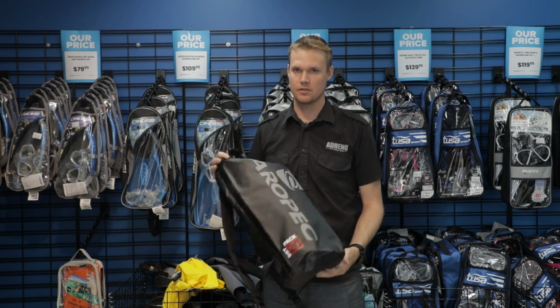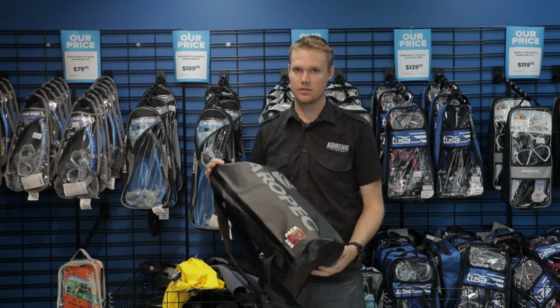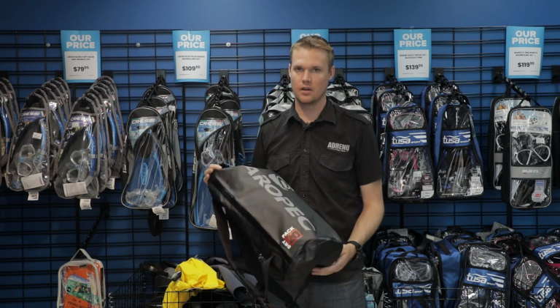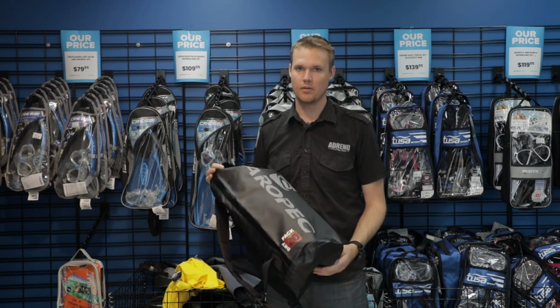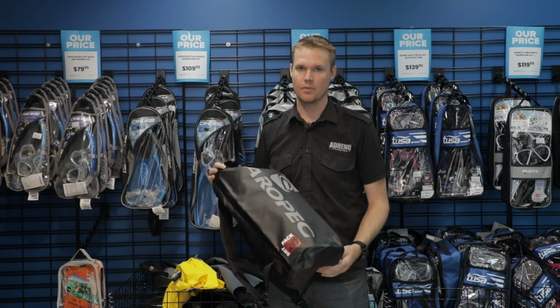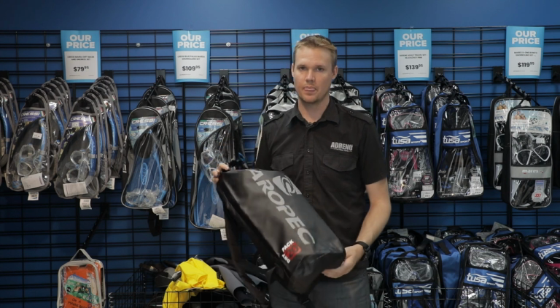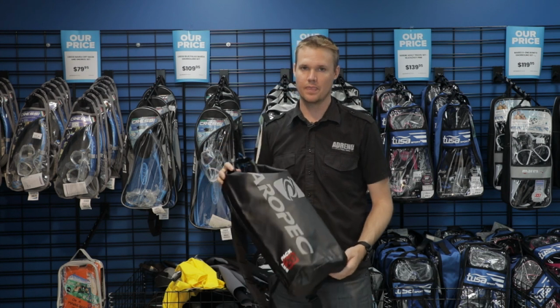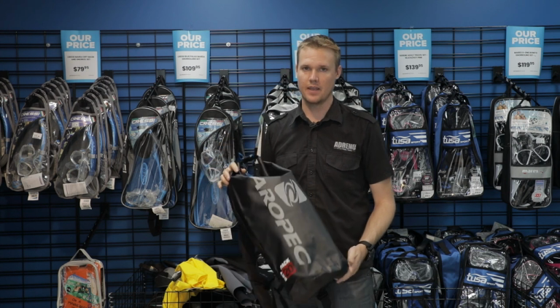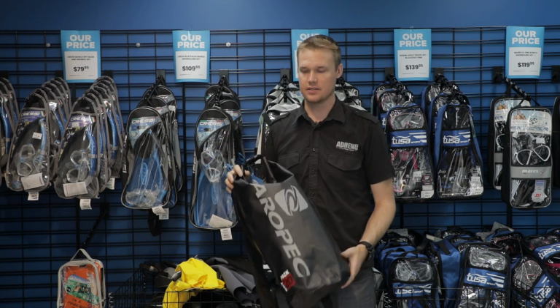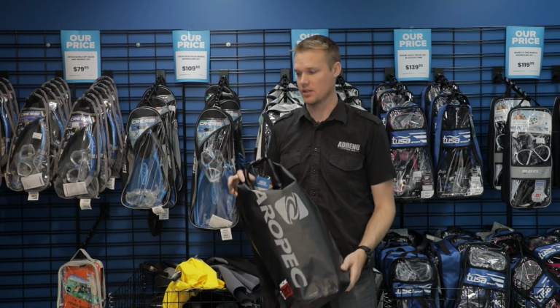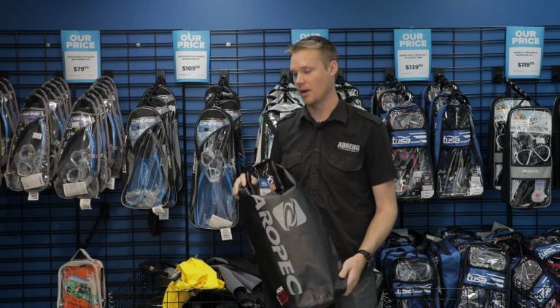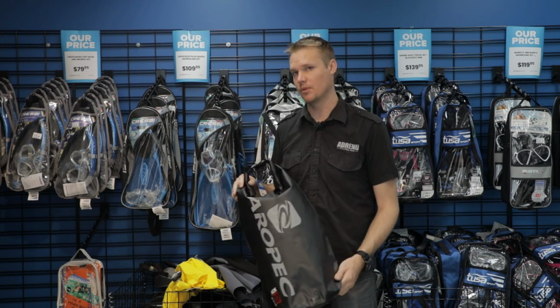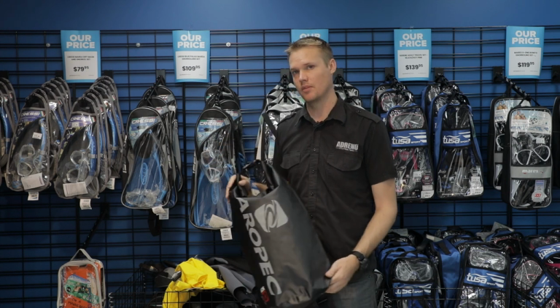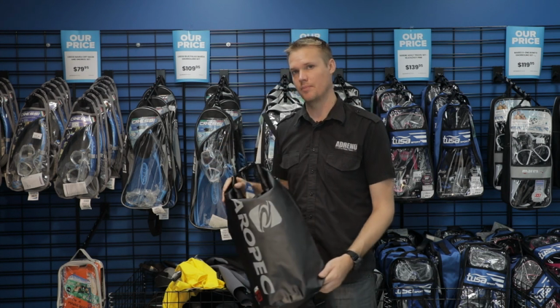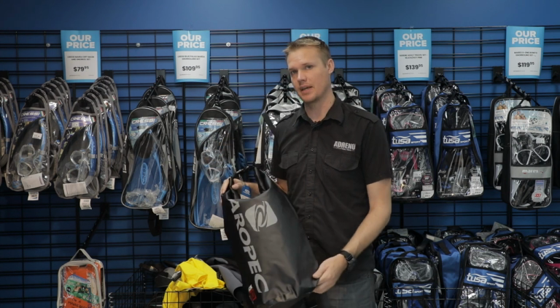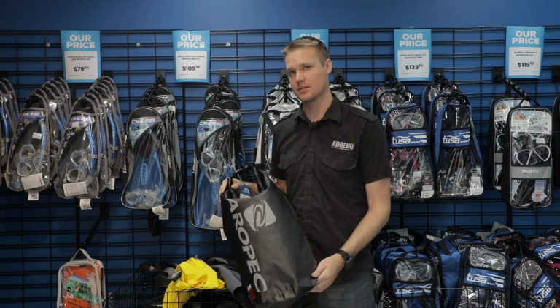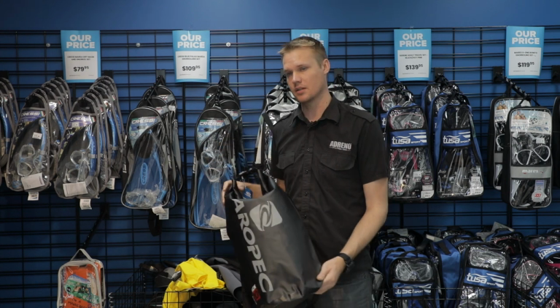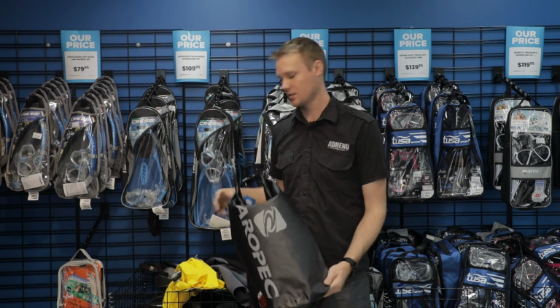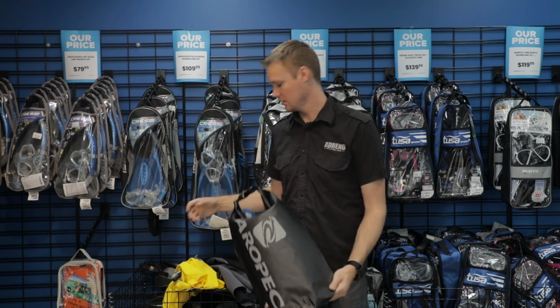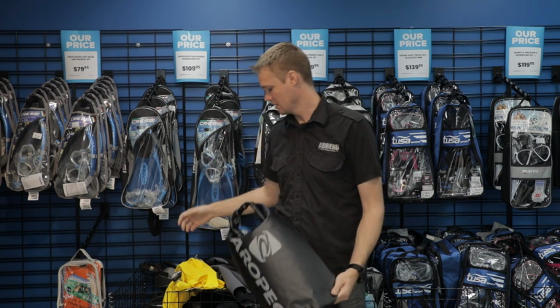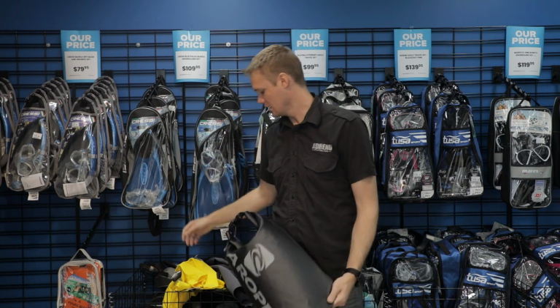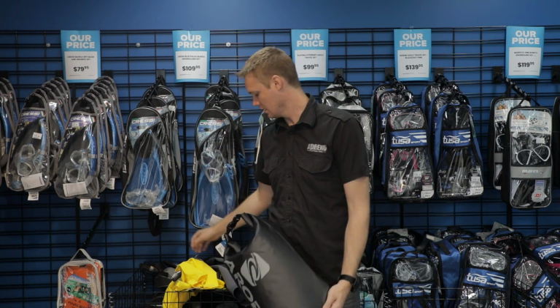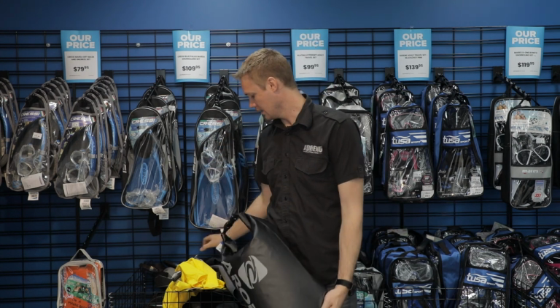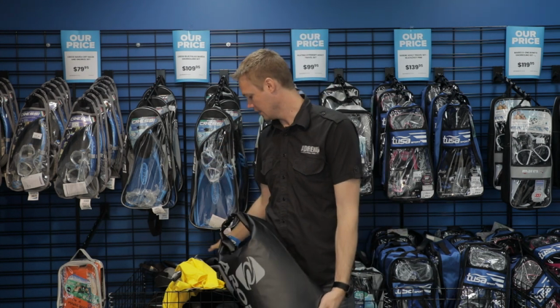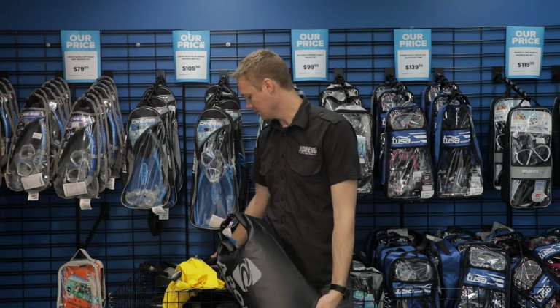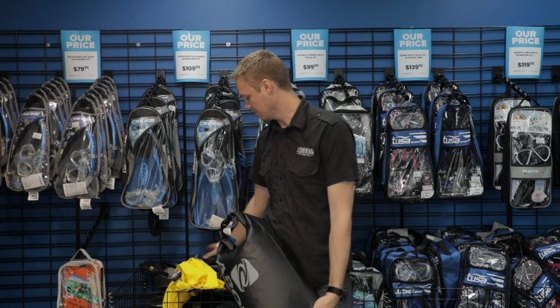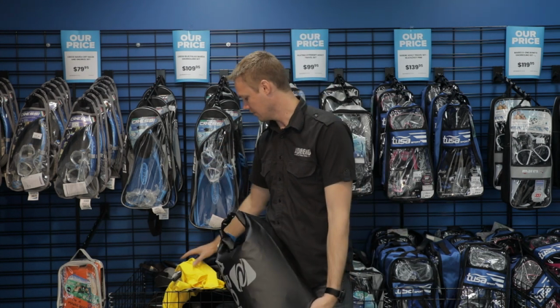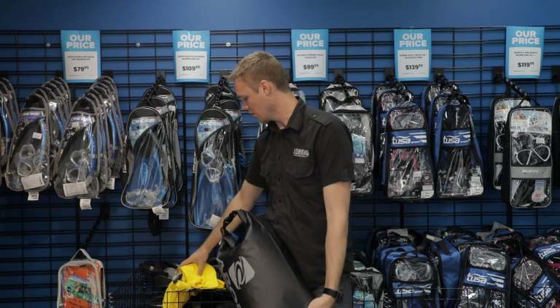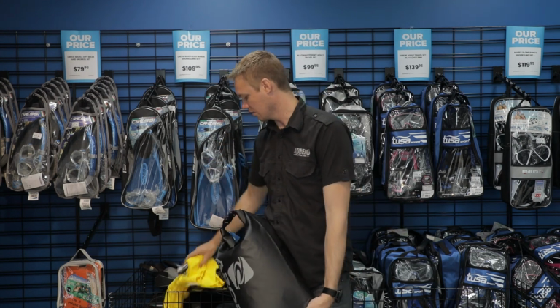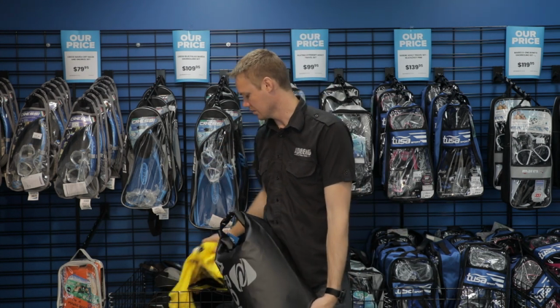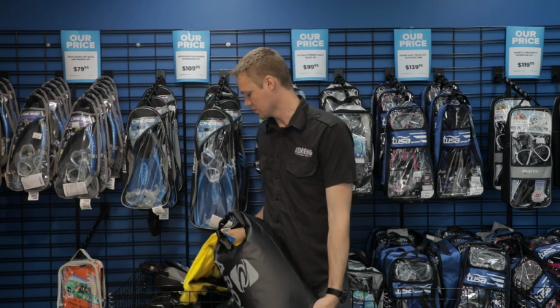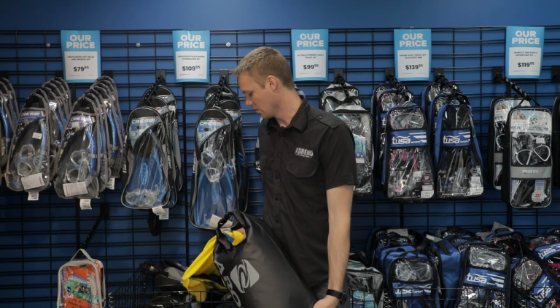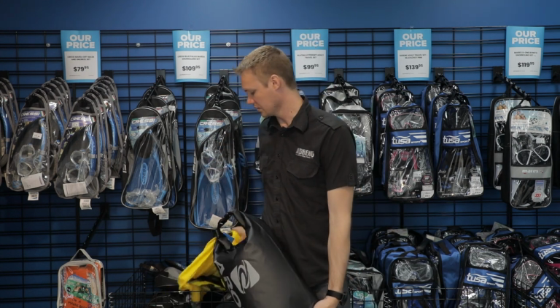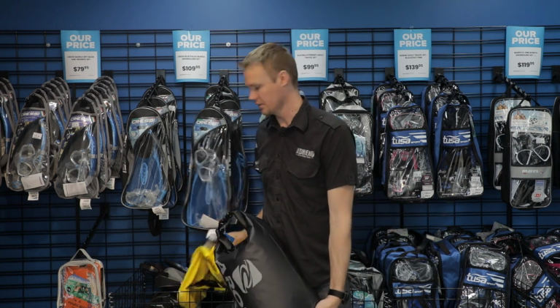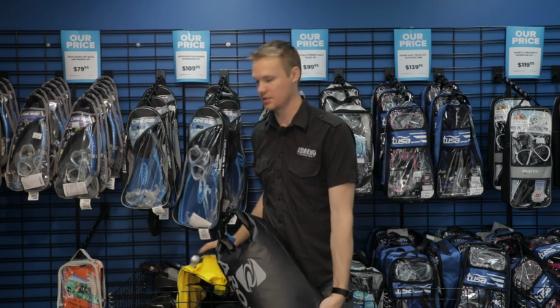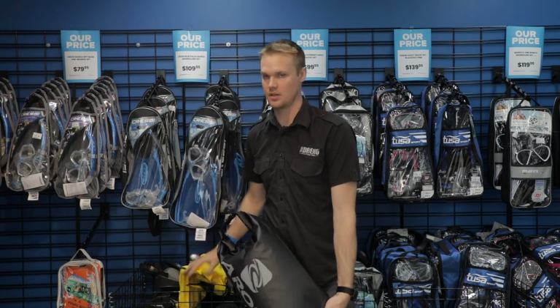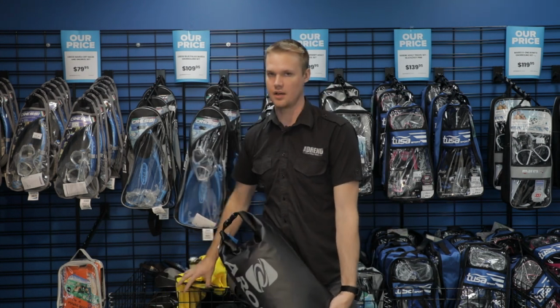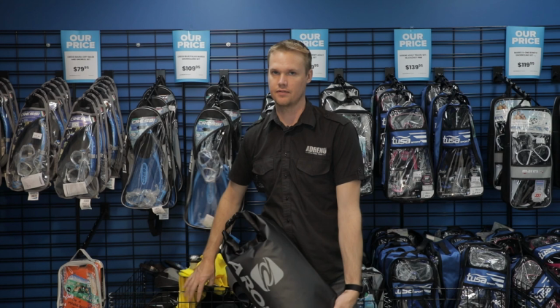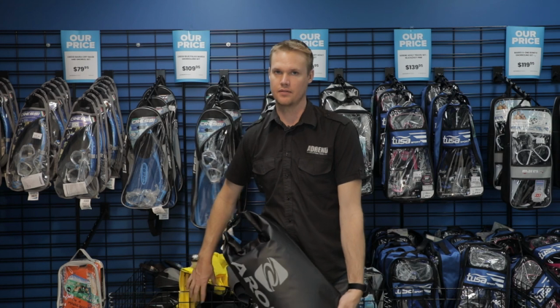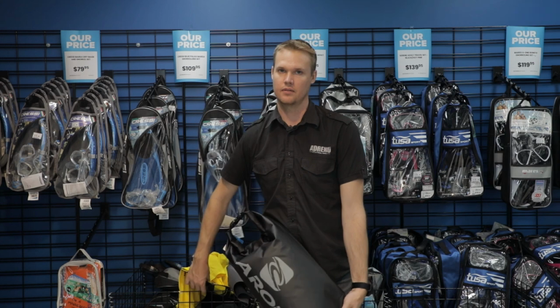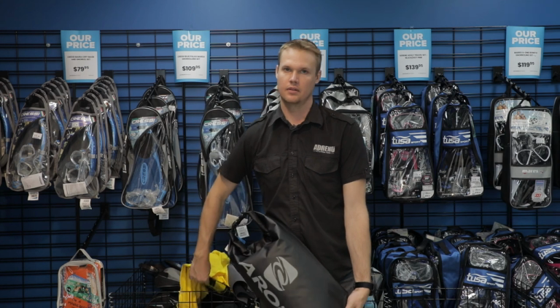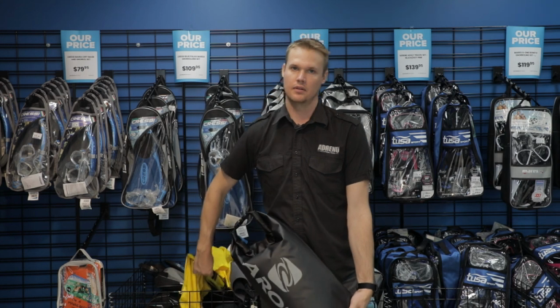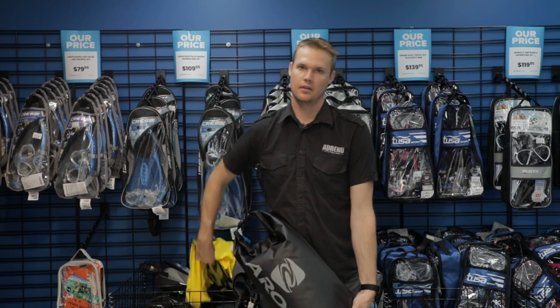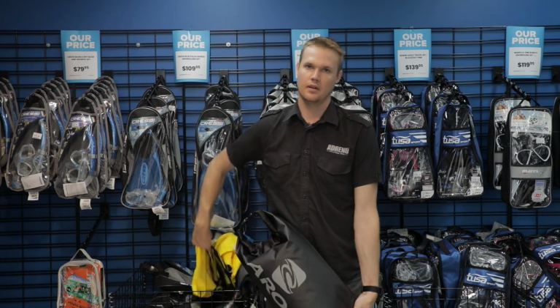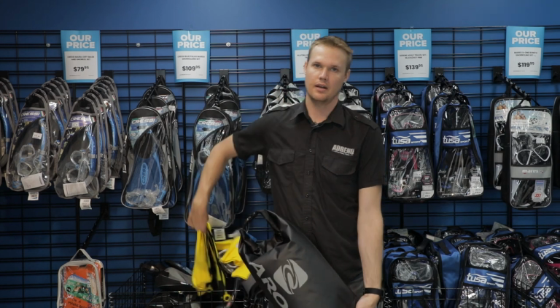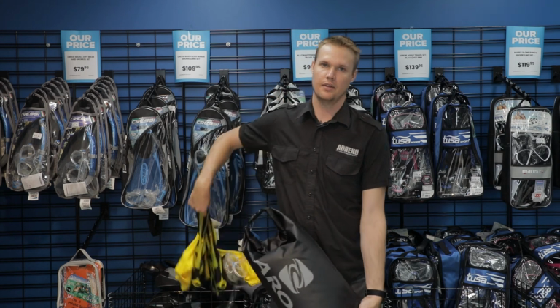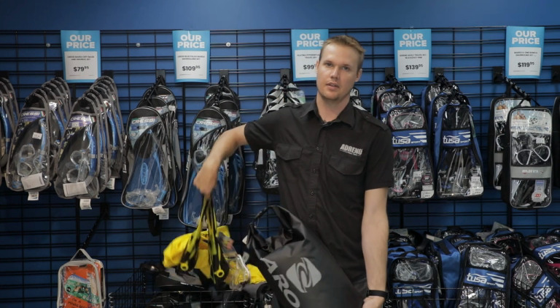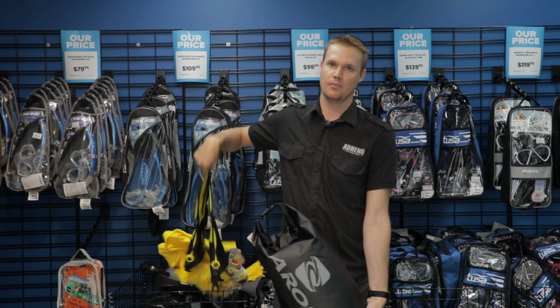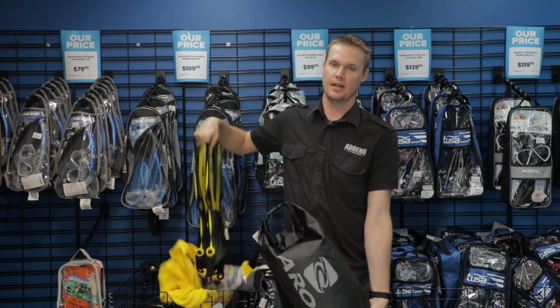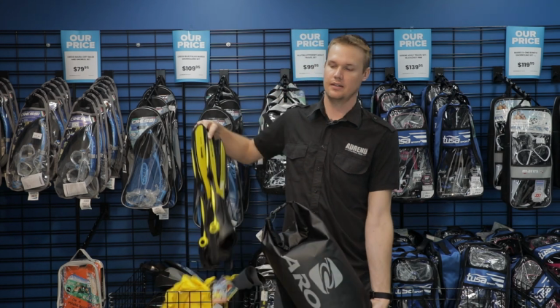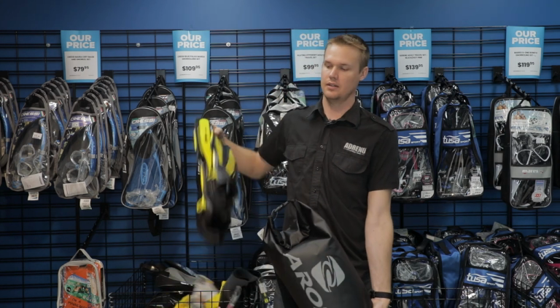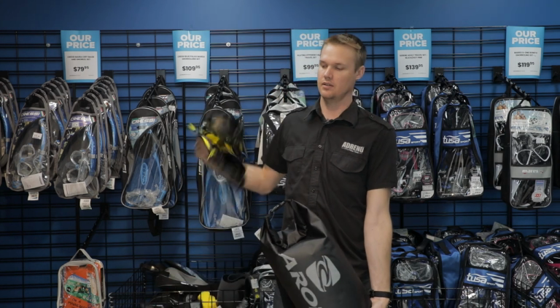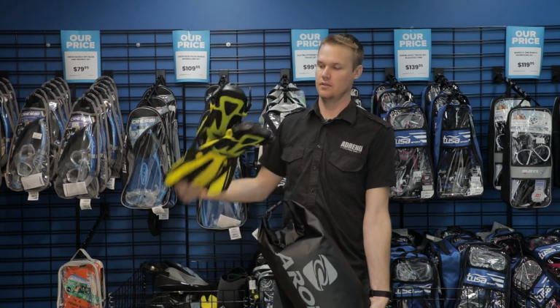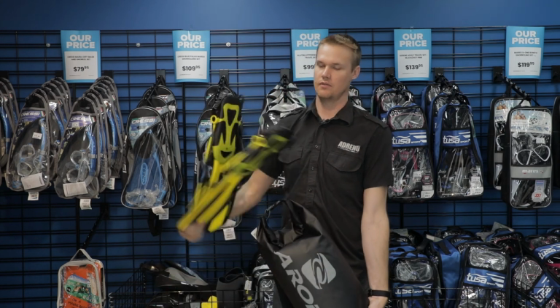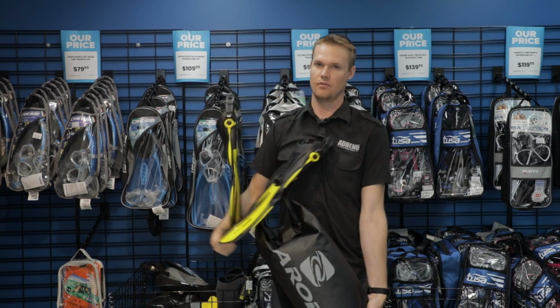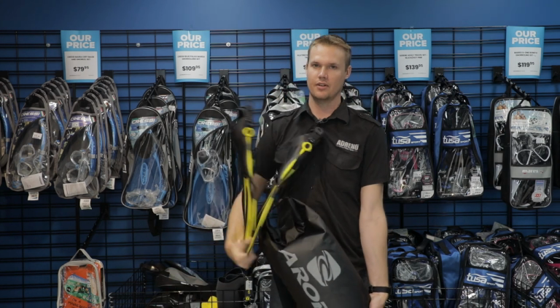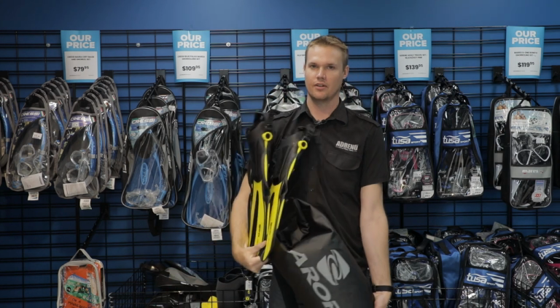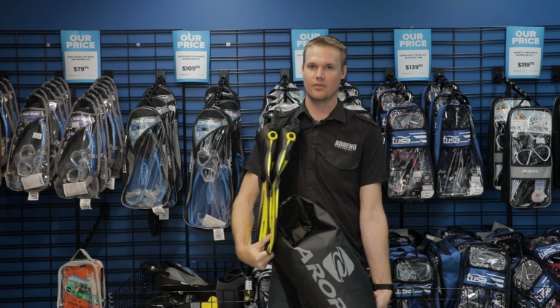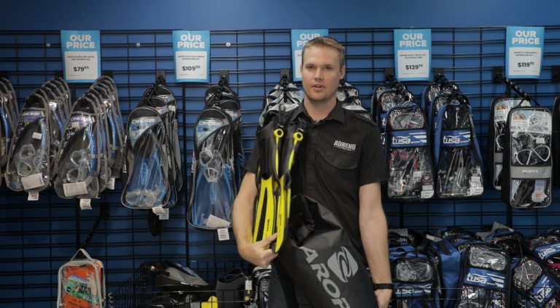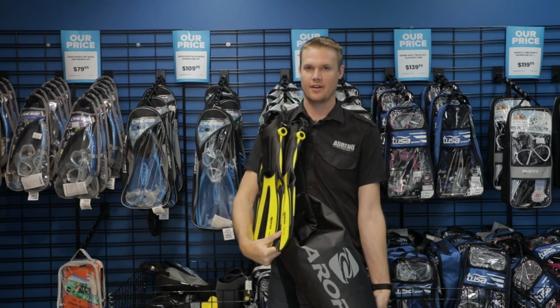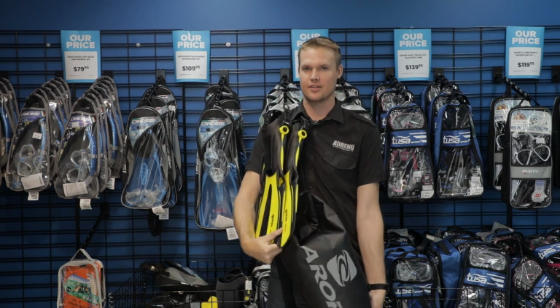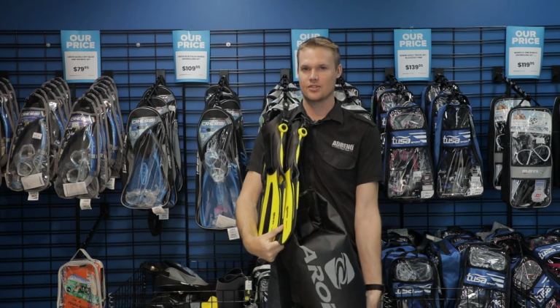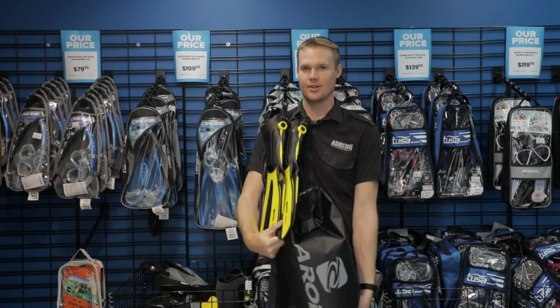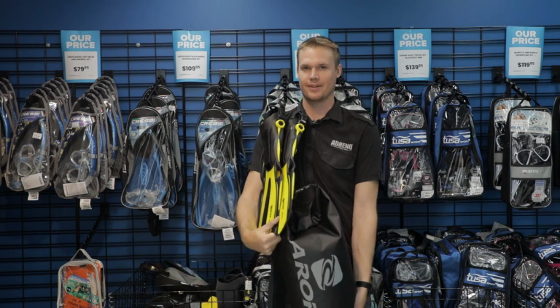So that's a couple of the basics for all your snorkeling stuff that you might need while you're going on a nice trip.